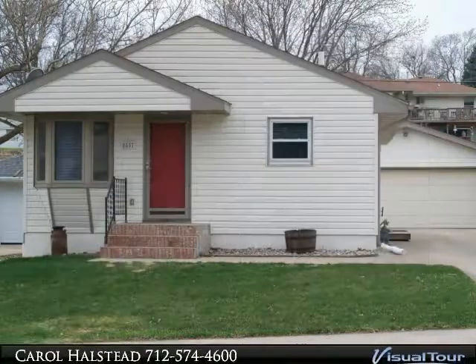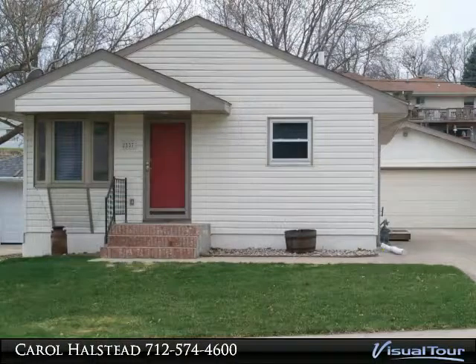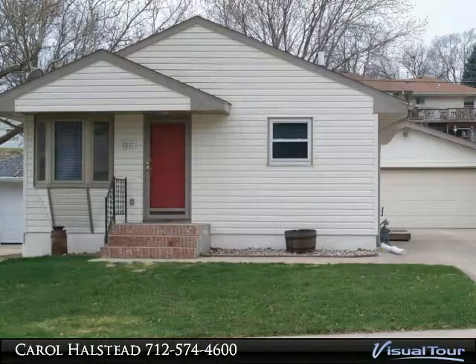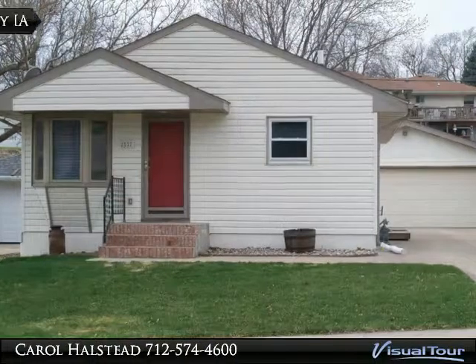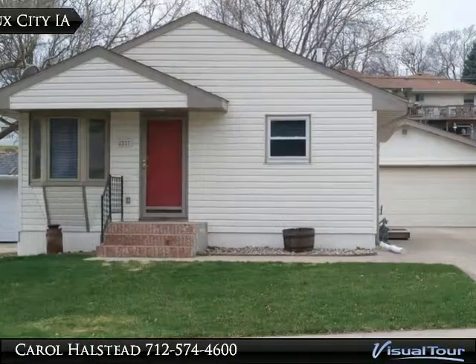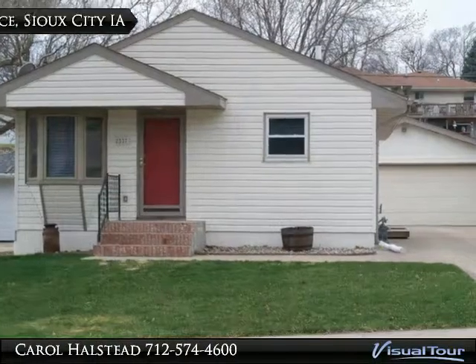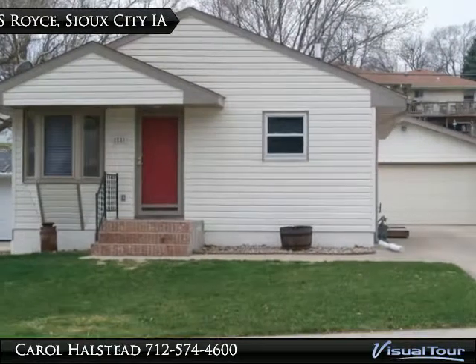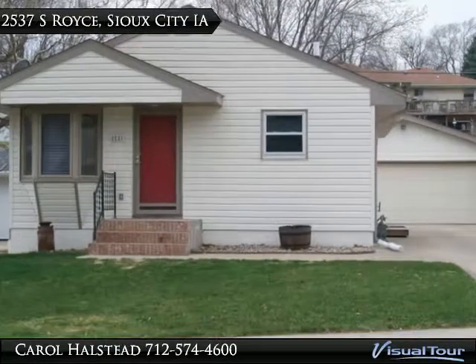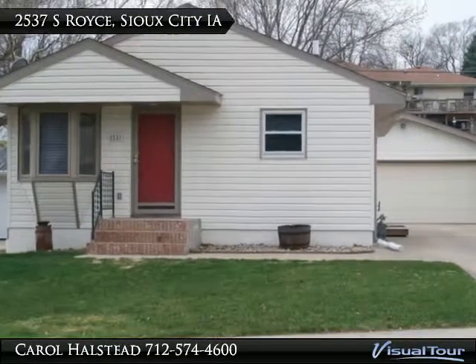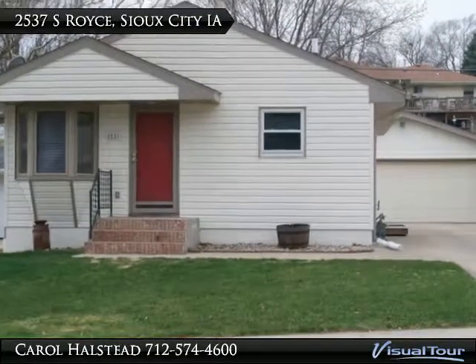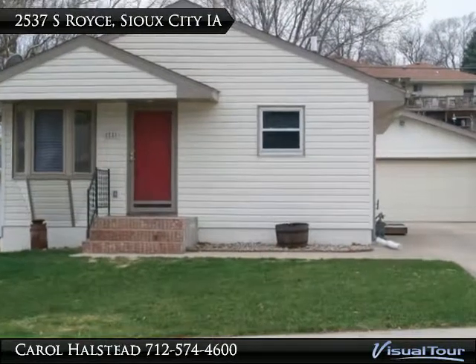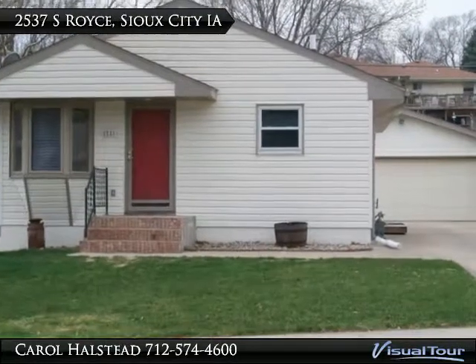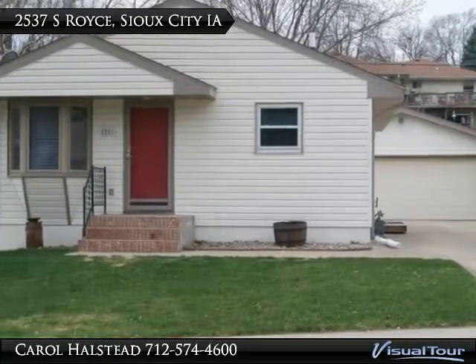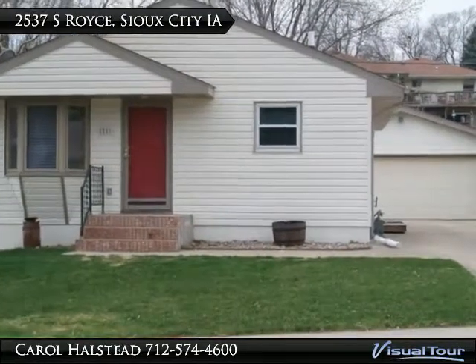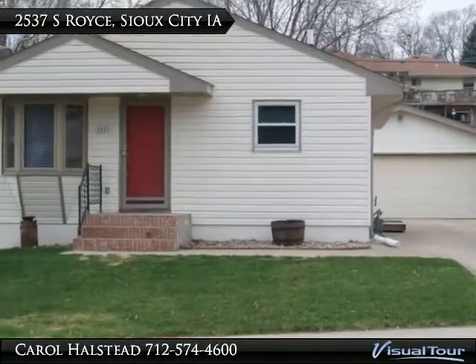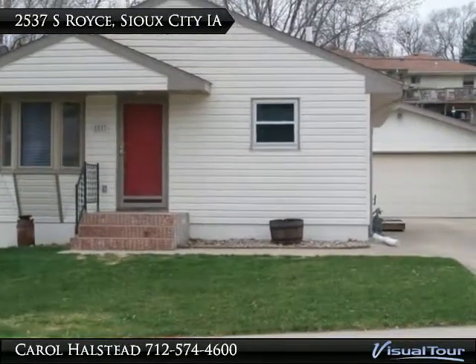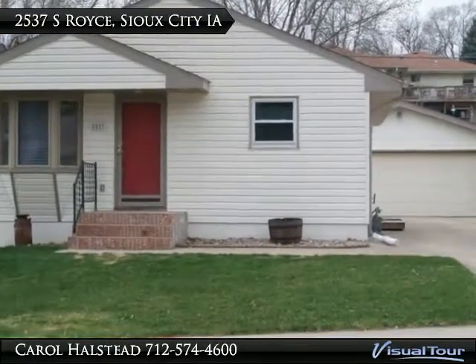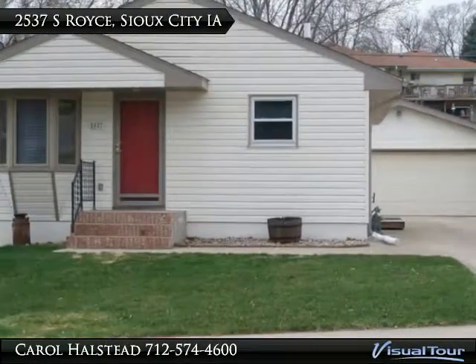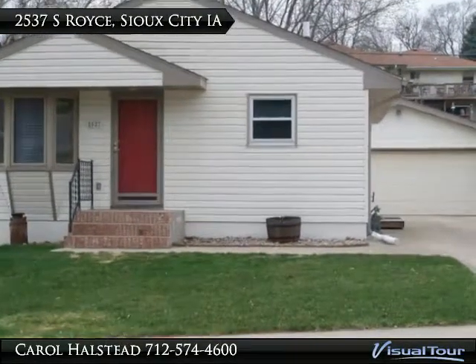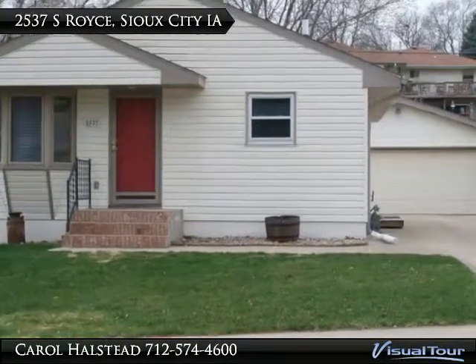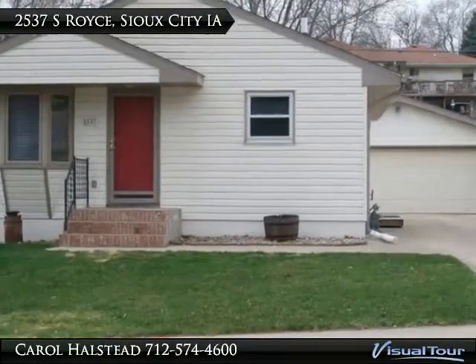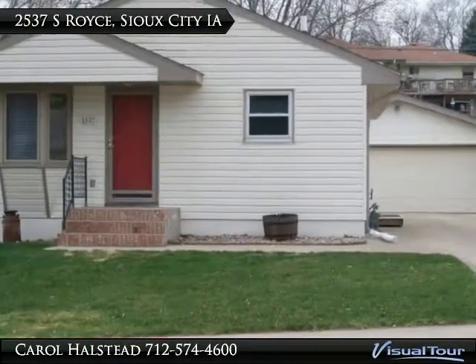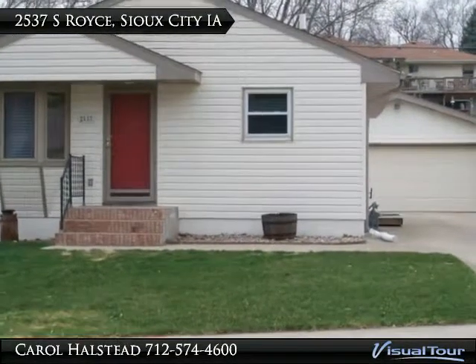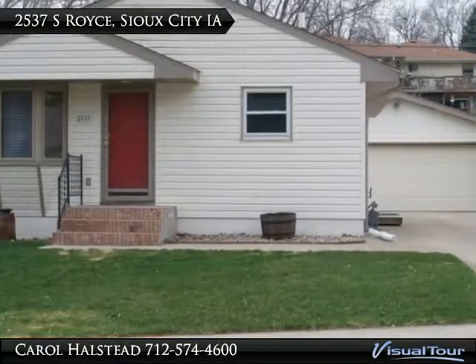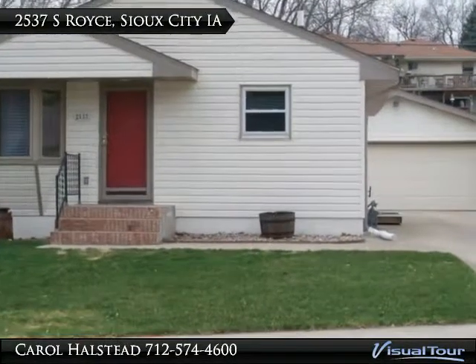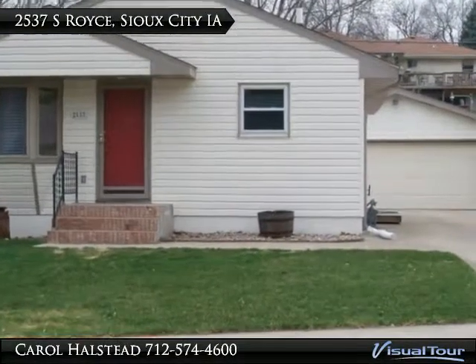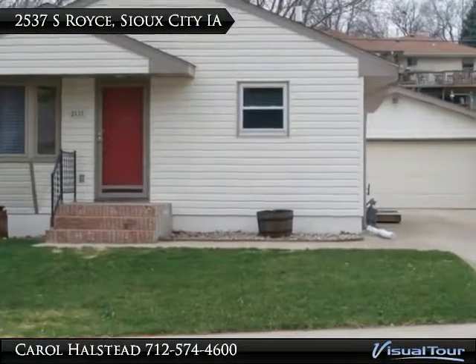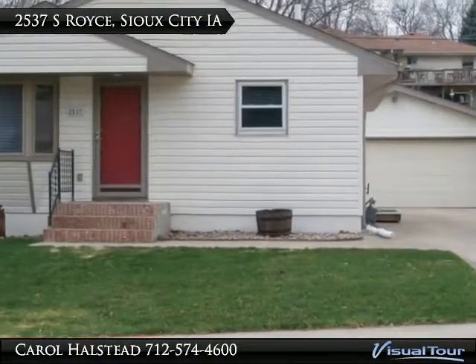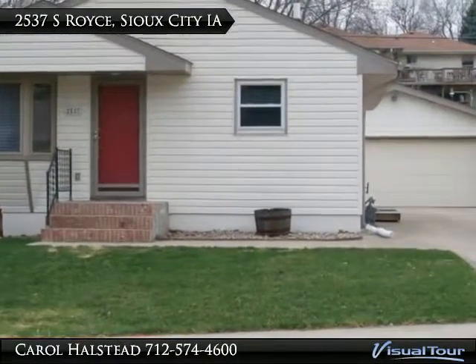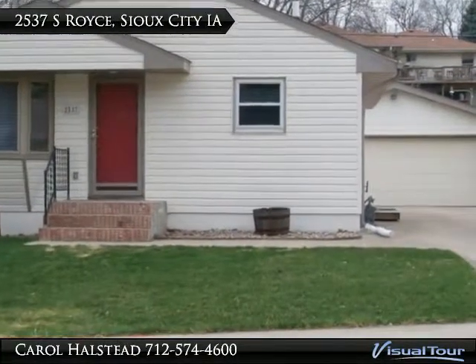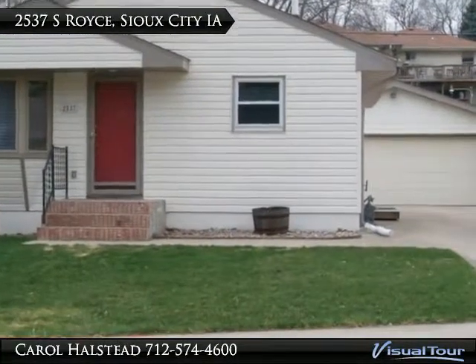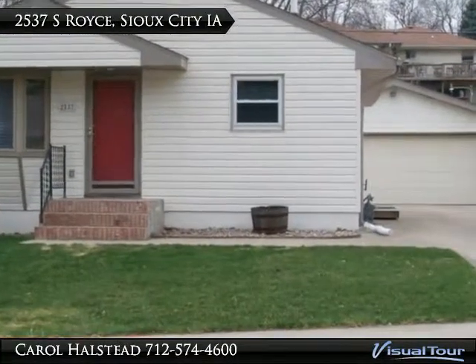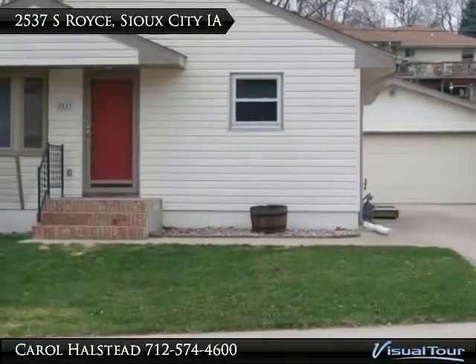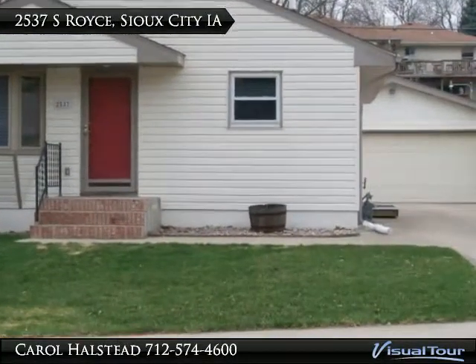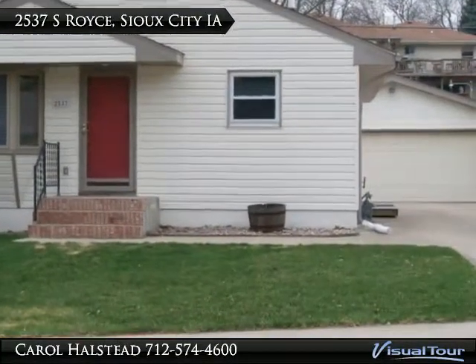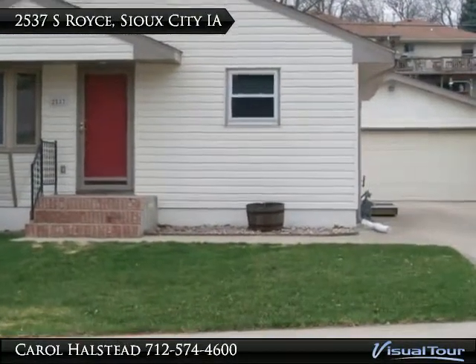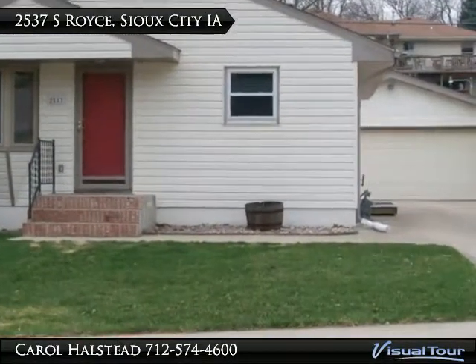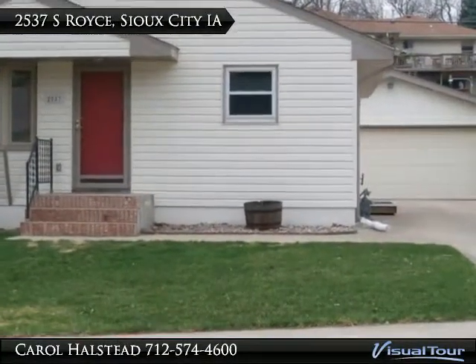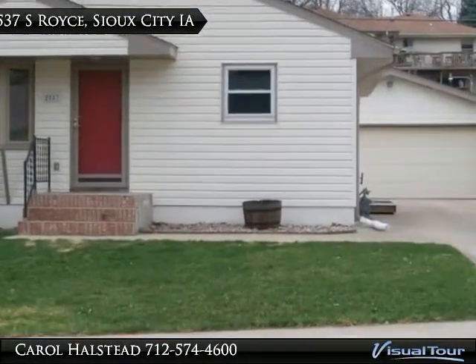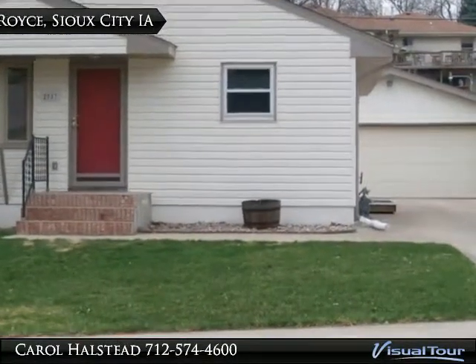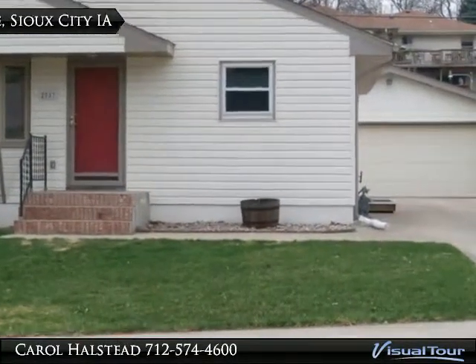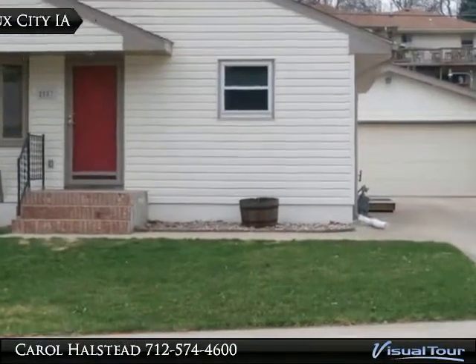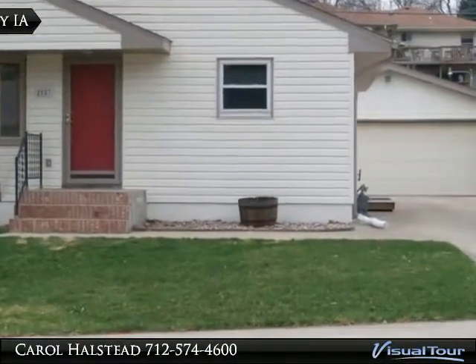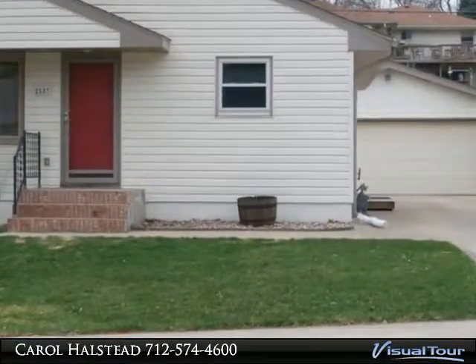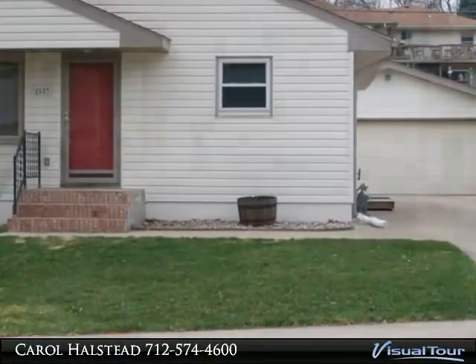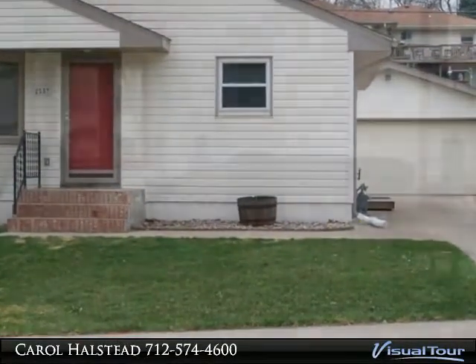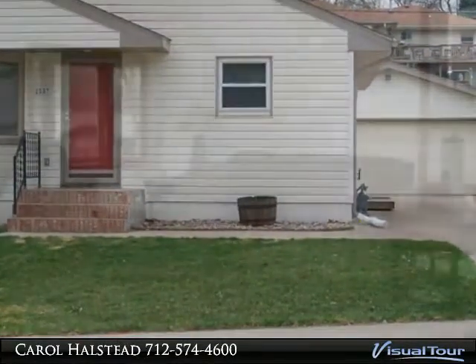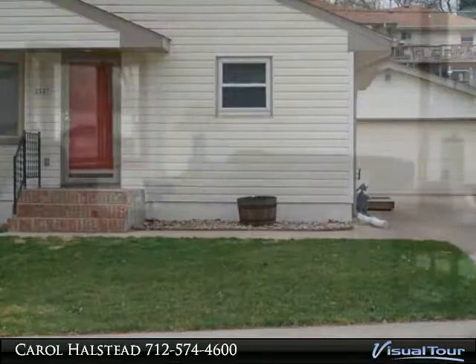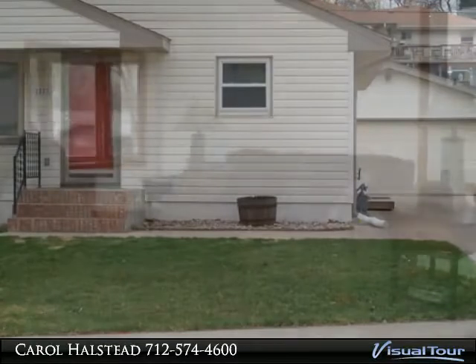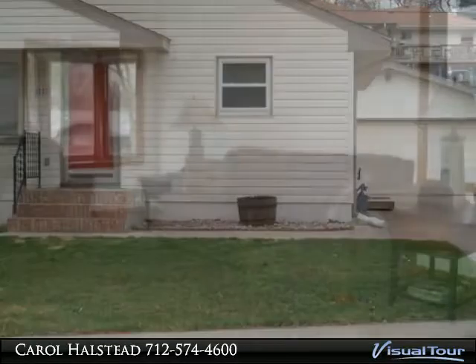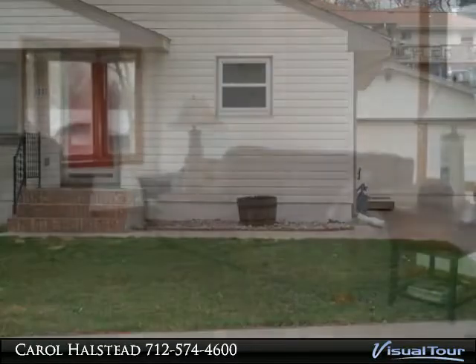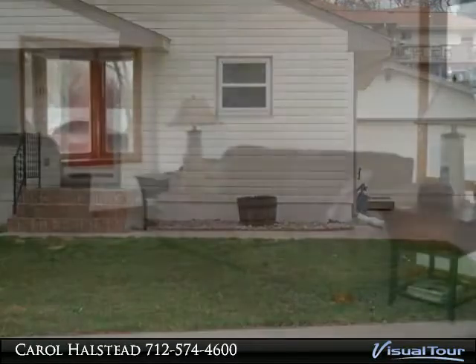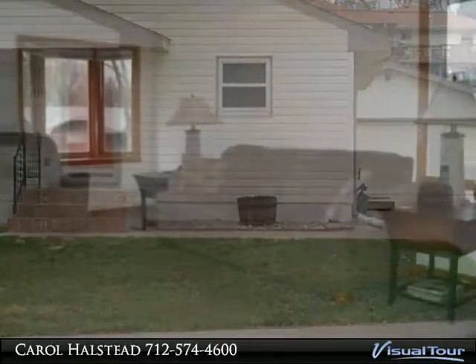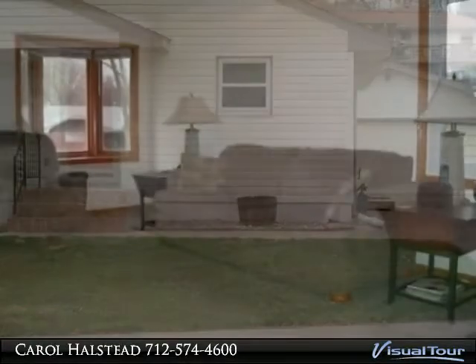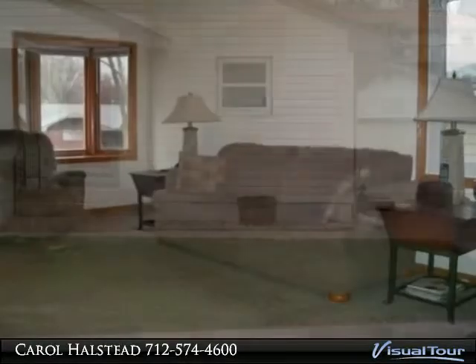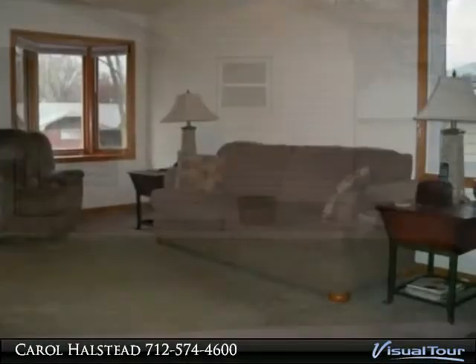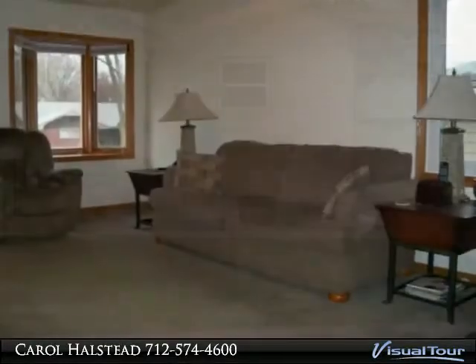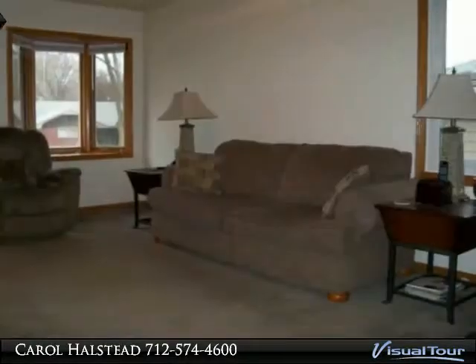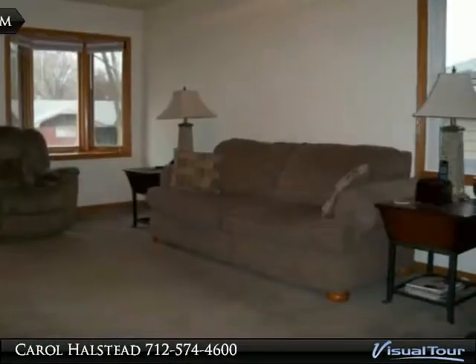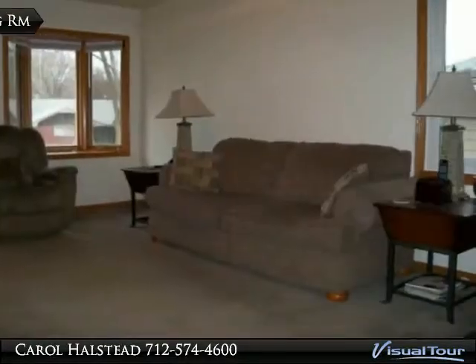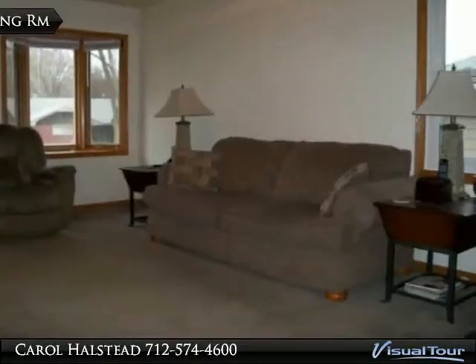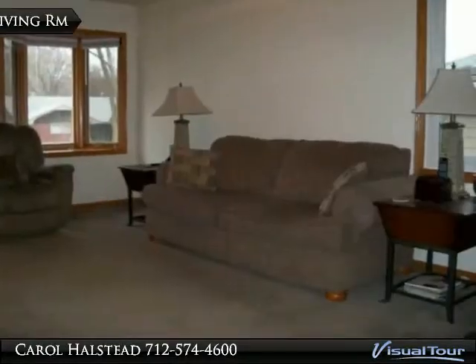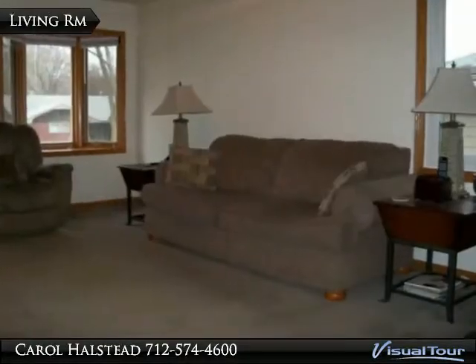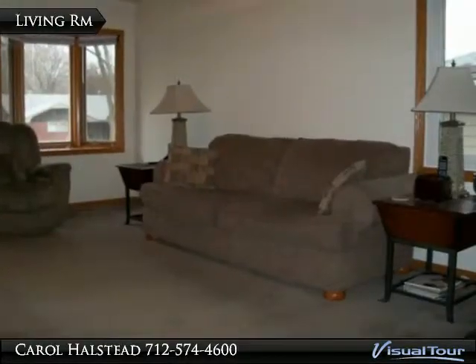Super cute and ready to move right in. Great Morningside location for this 3 bedroom, 2 bath bungalow with 2 car garage.